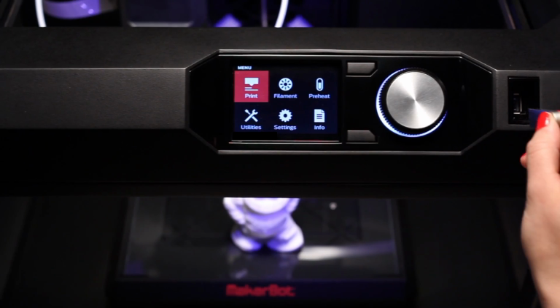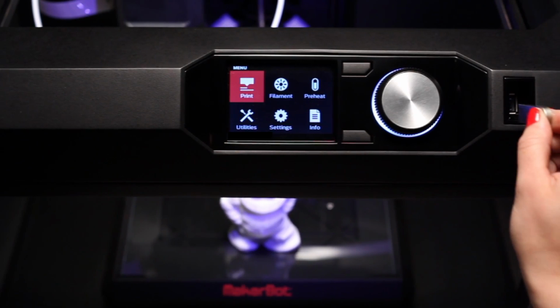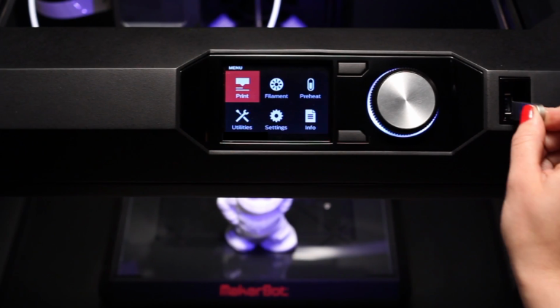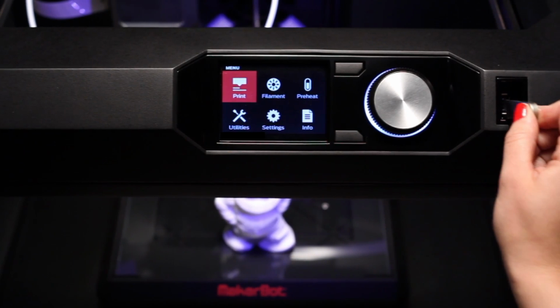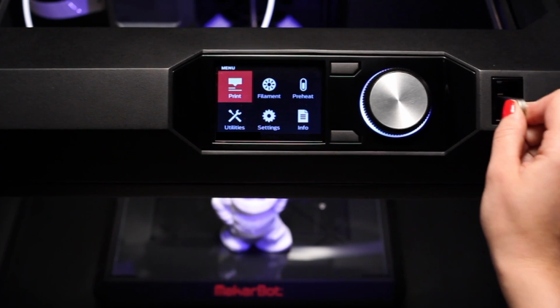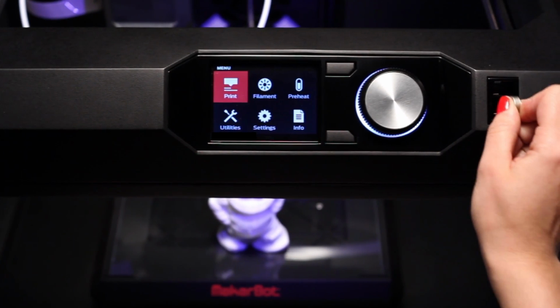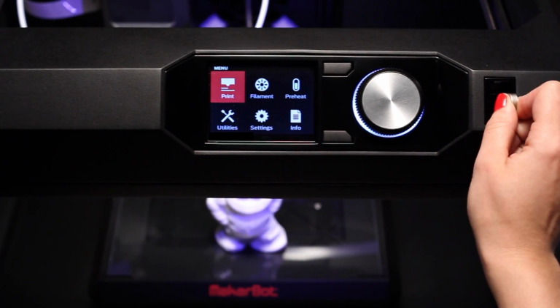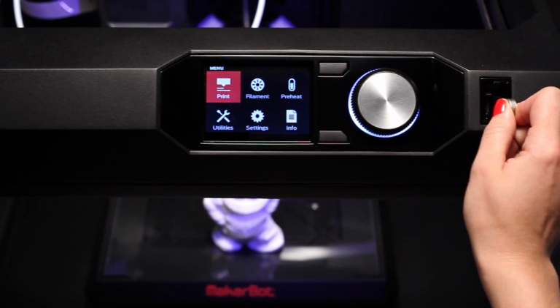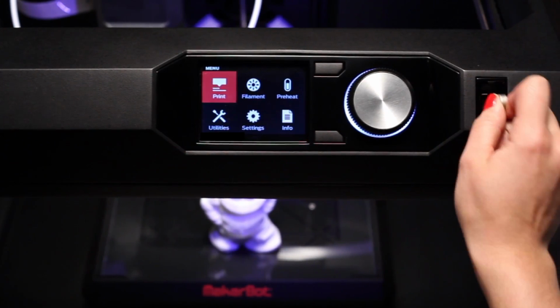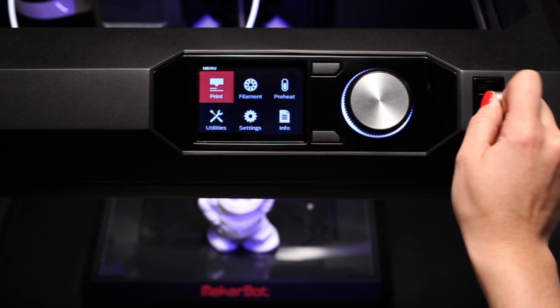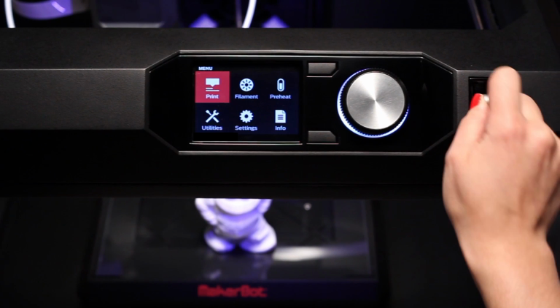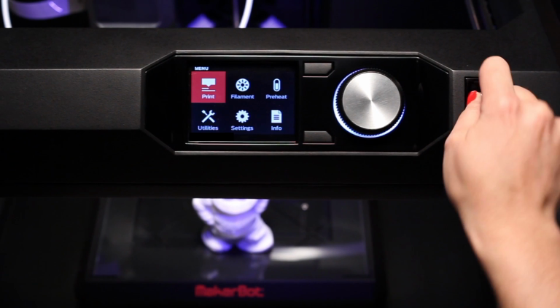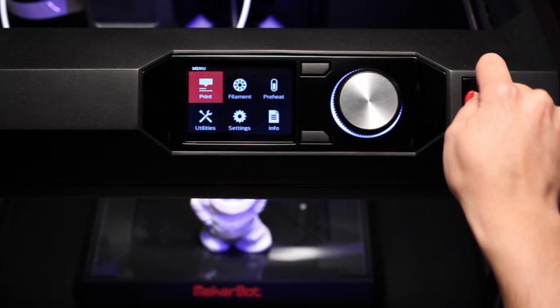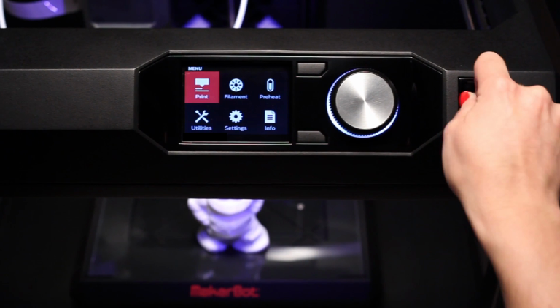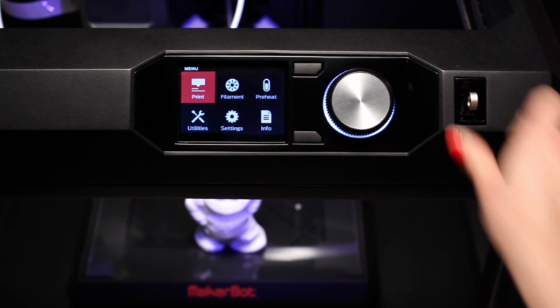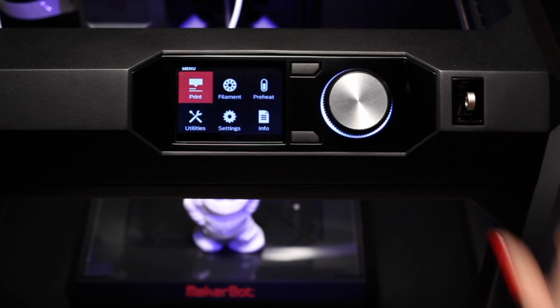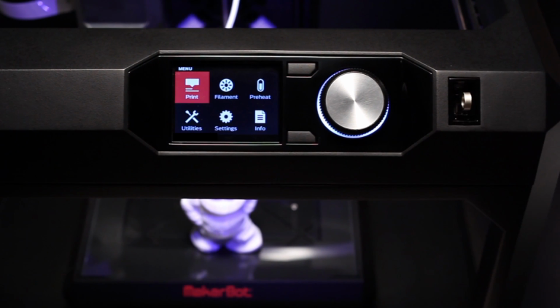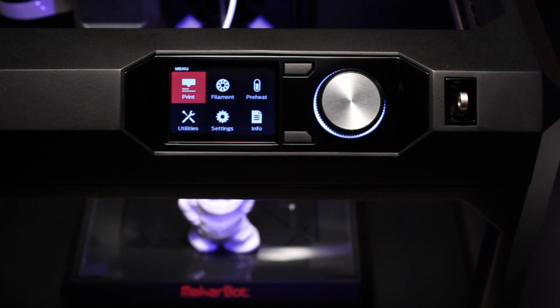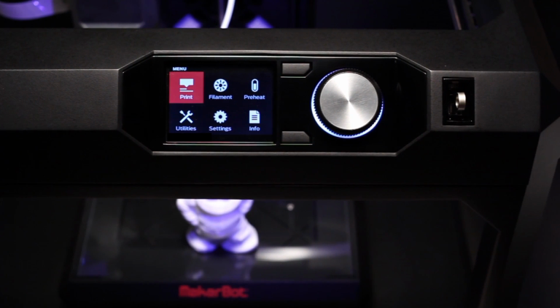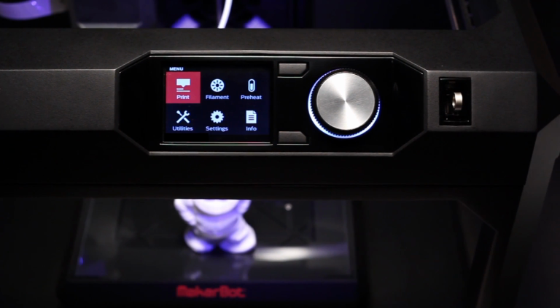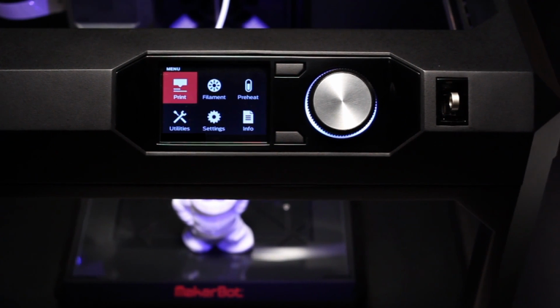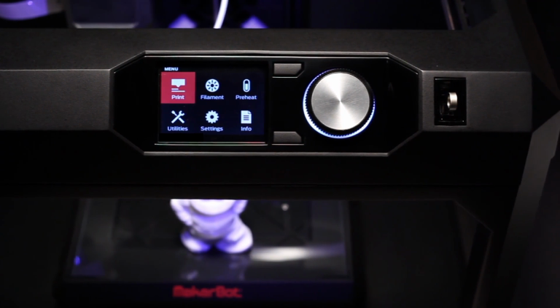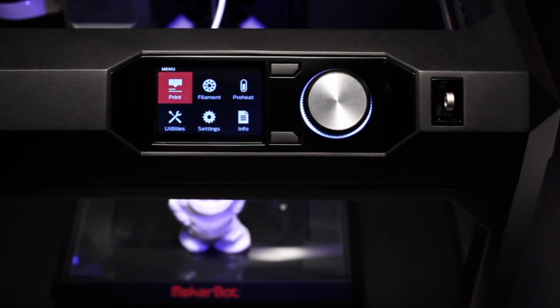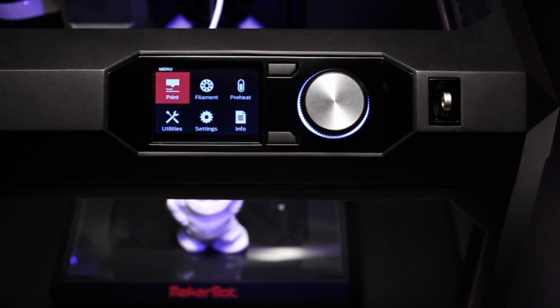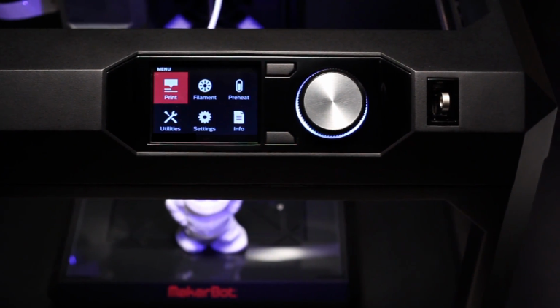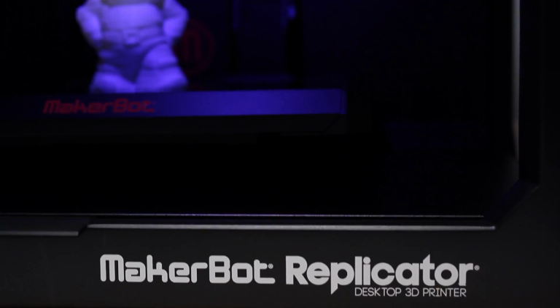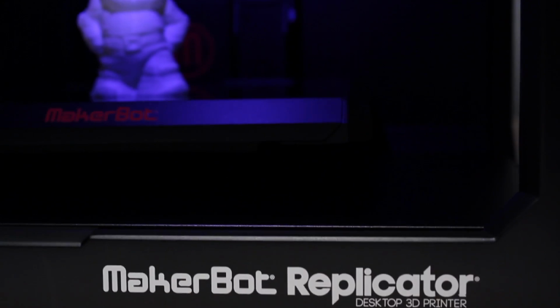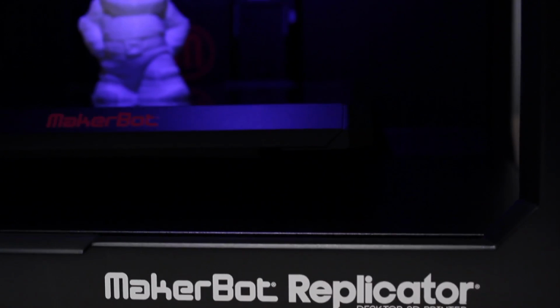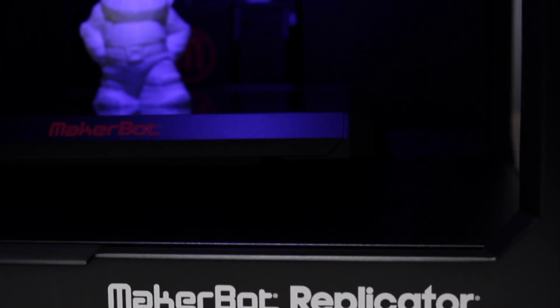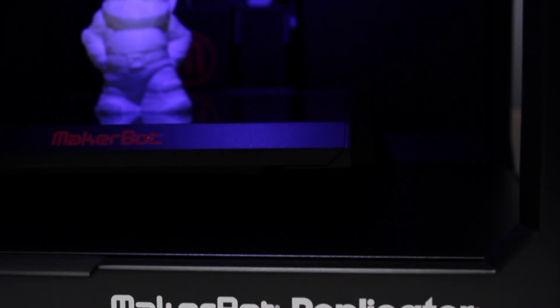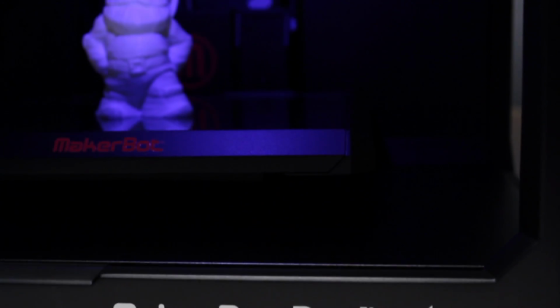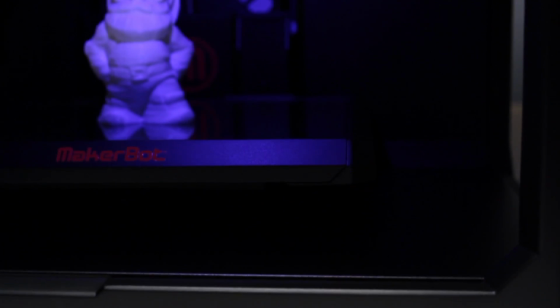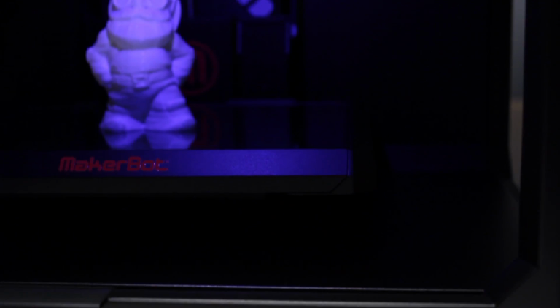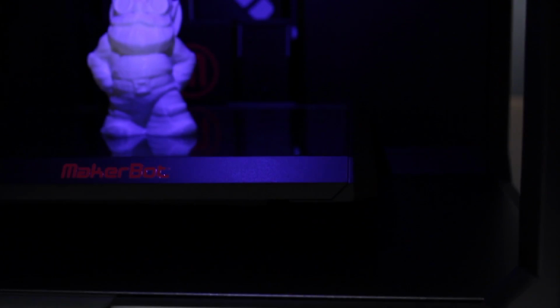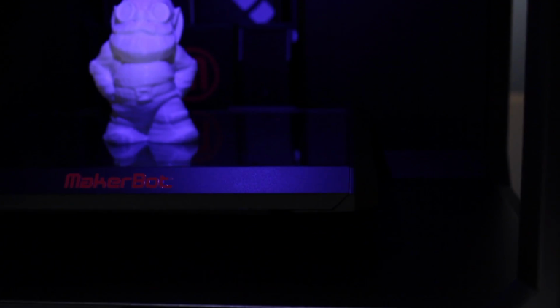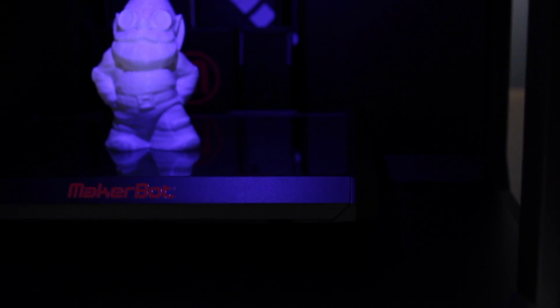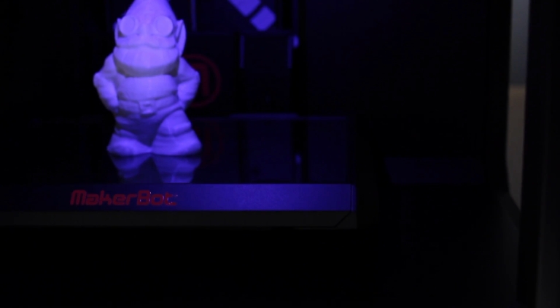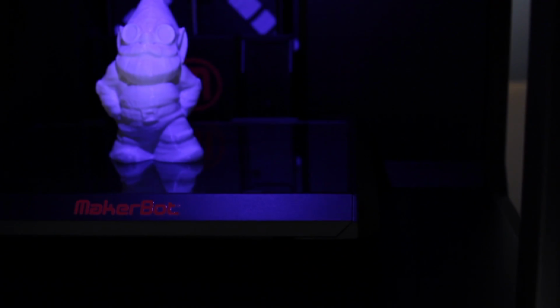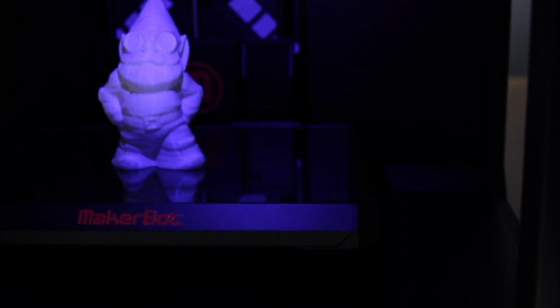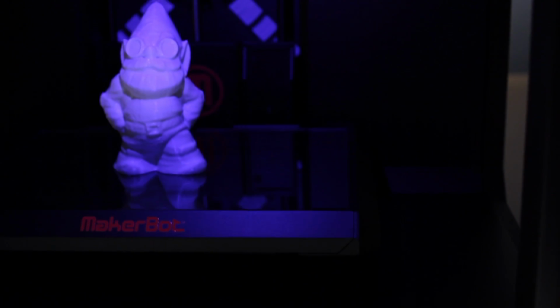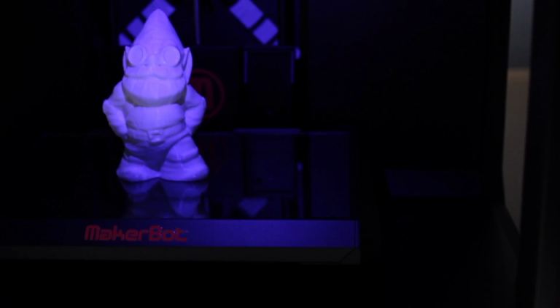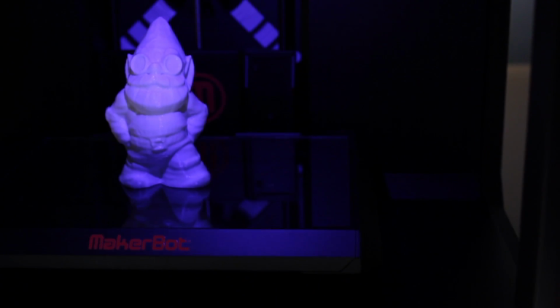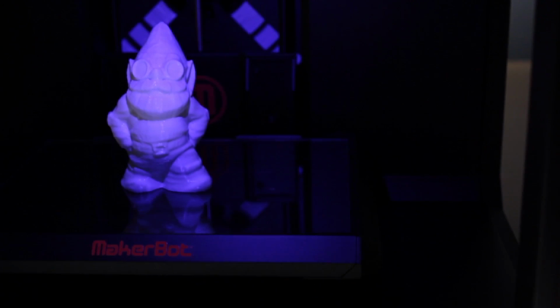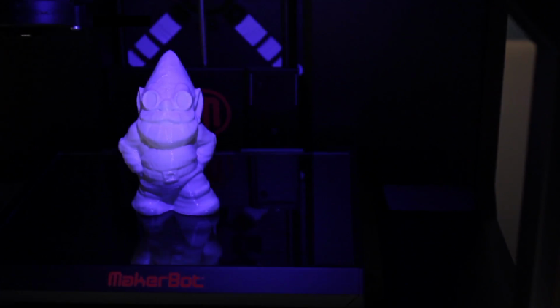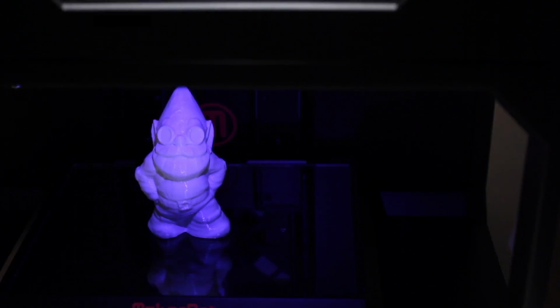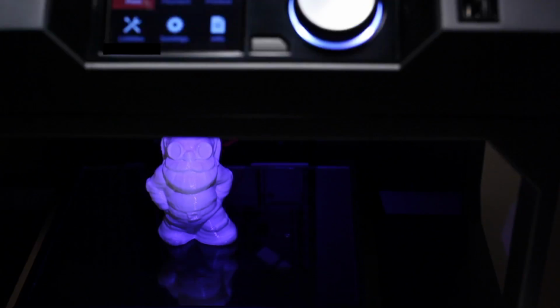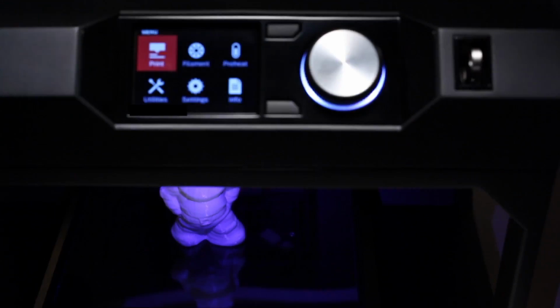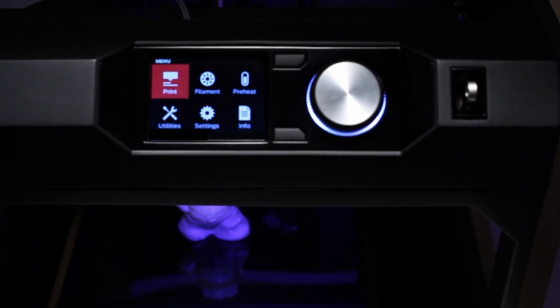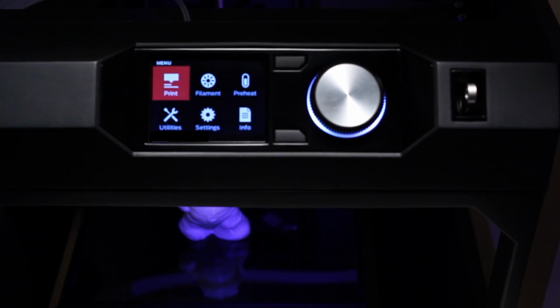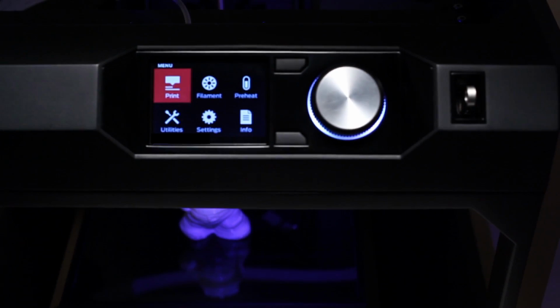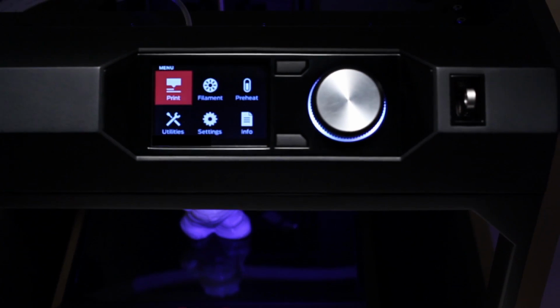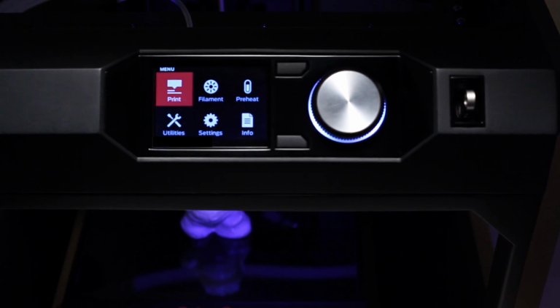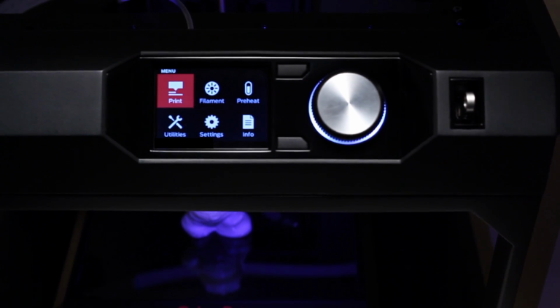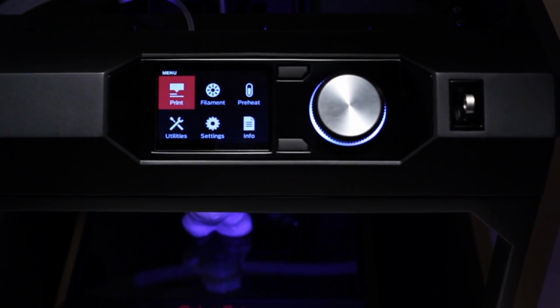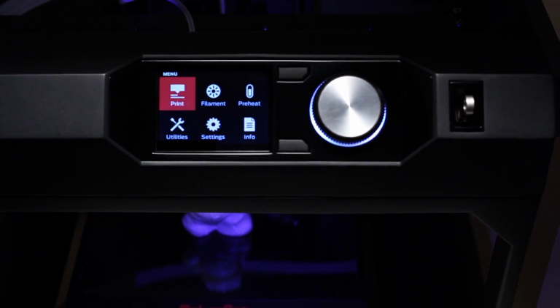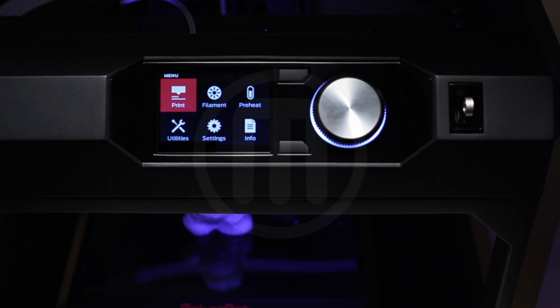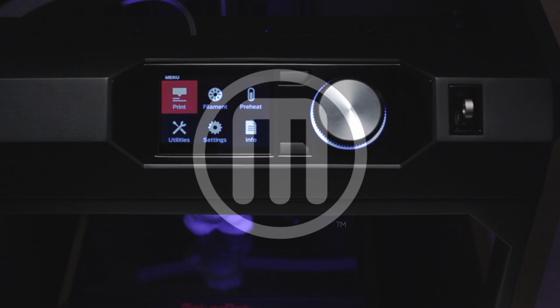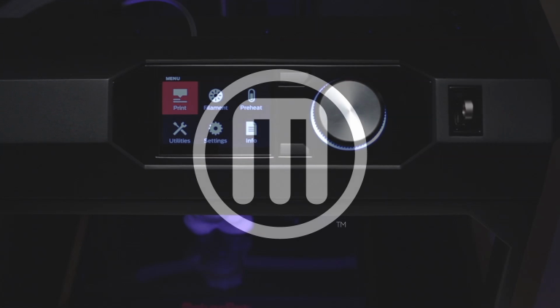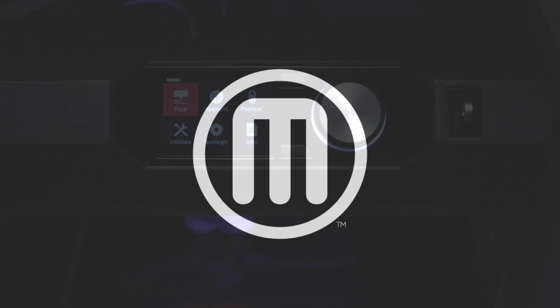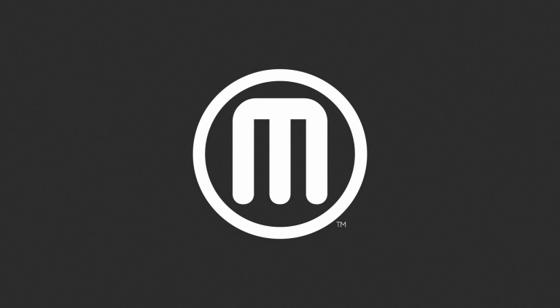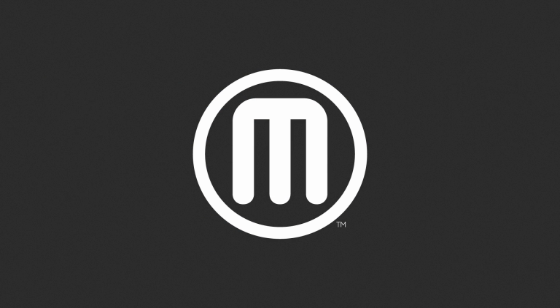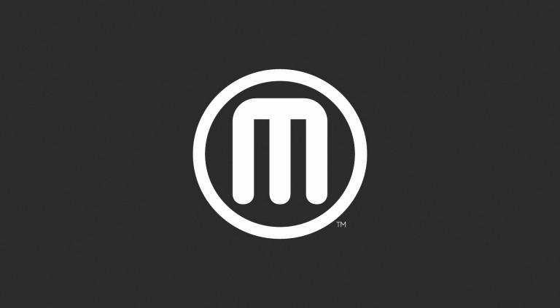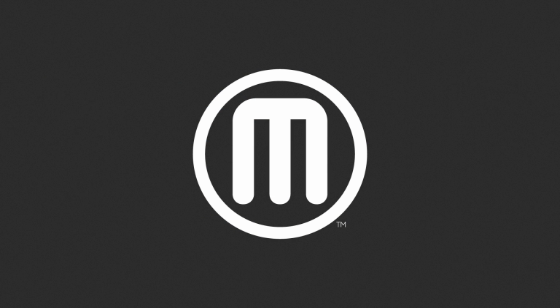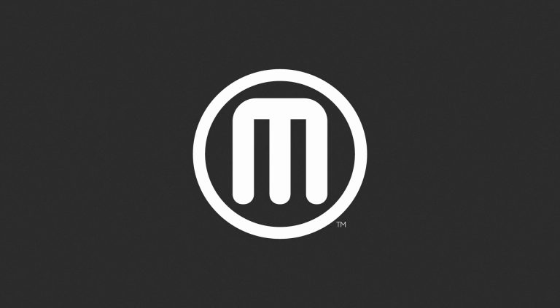In our next video, we'll show you how to set up the MakerBot Replicator Desktop 3D printer for the very first time. Thanks for watching.